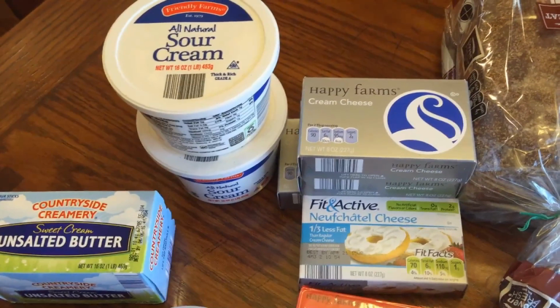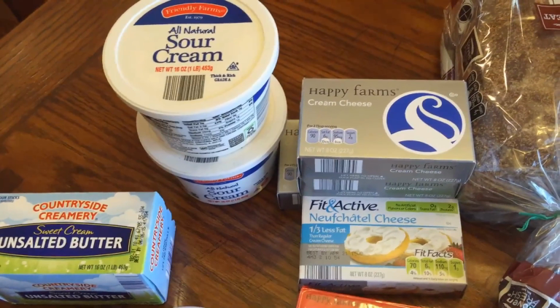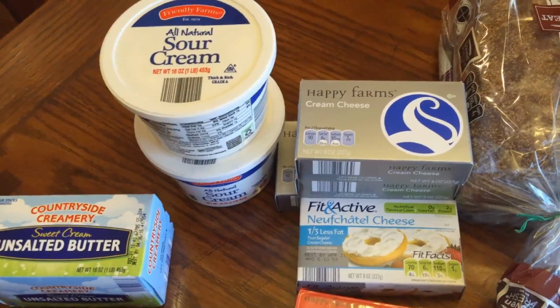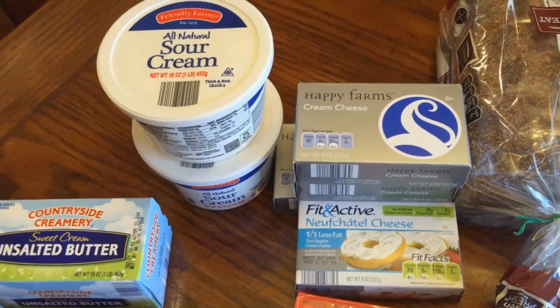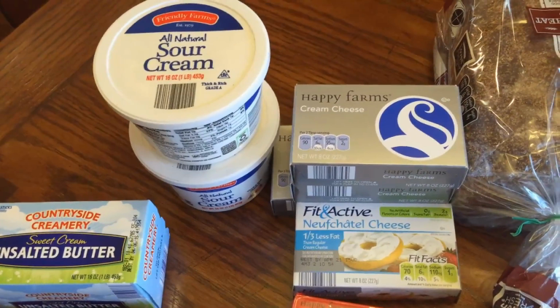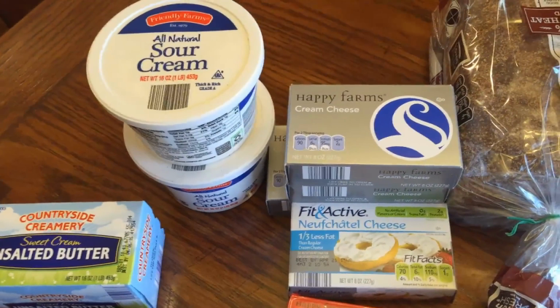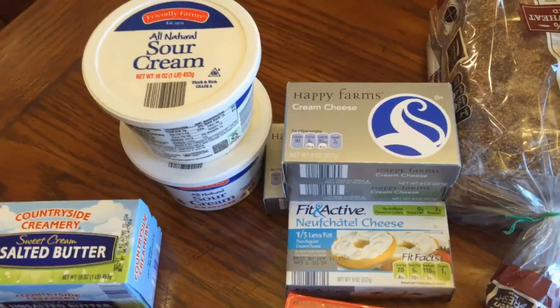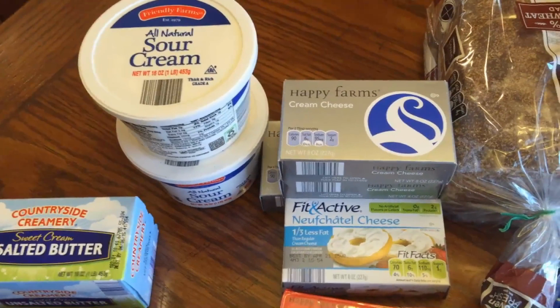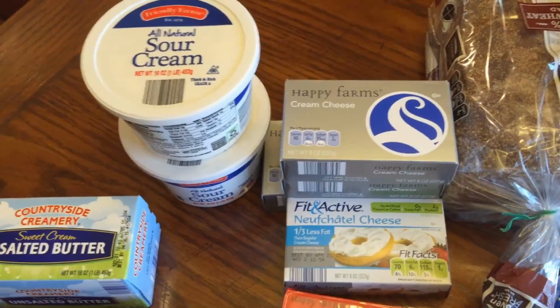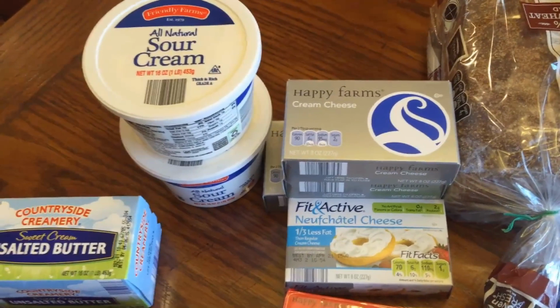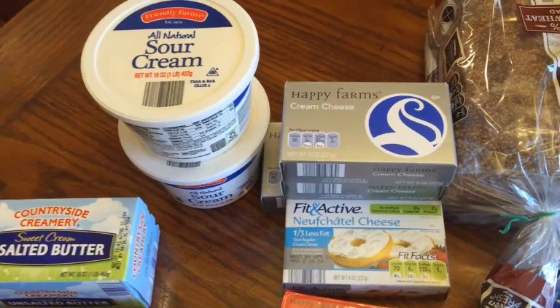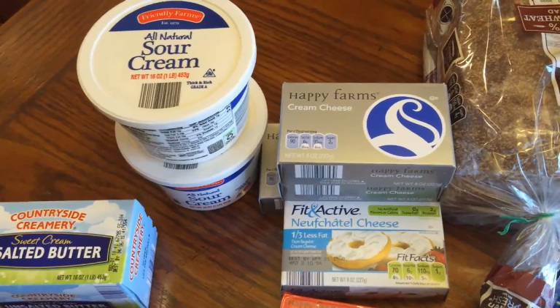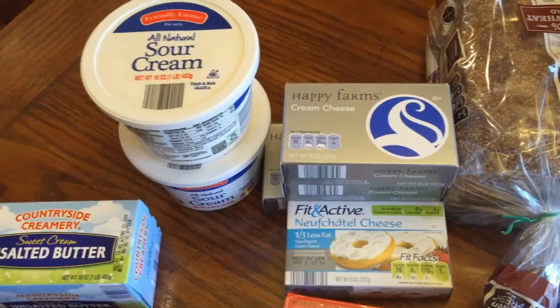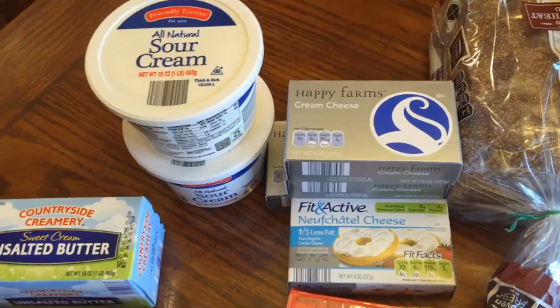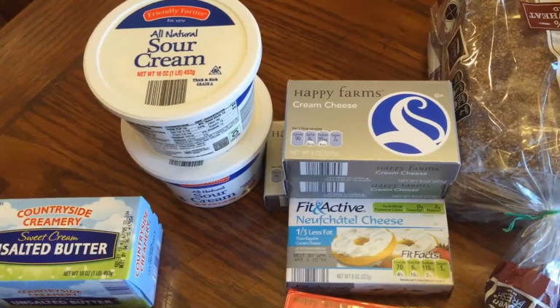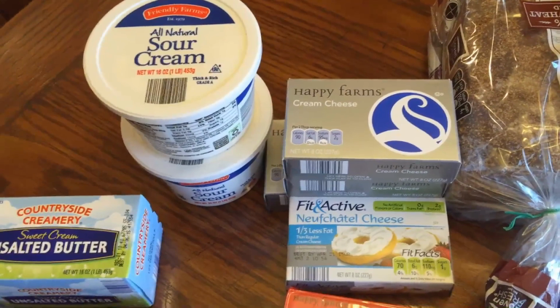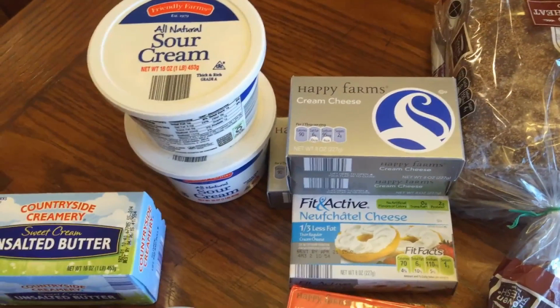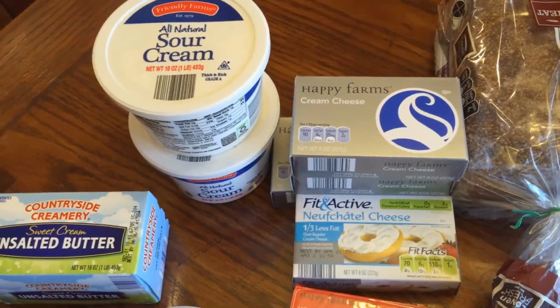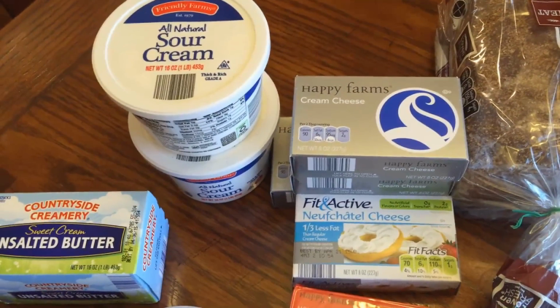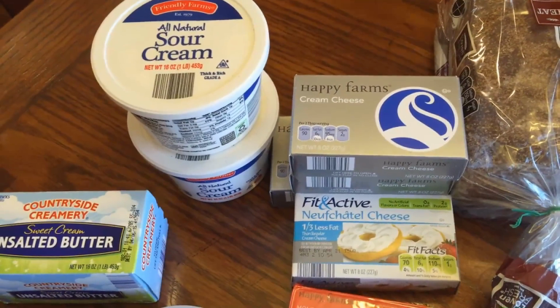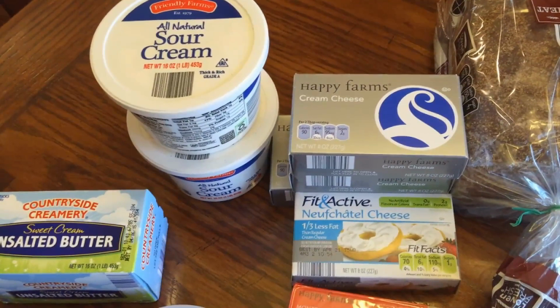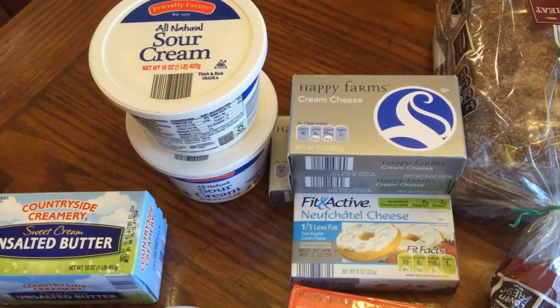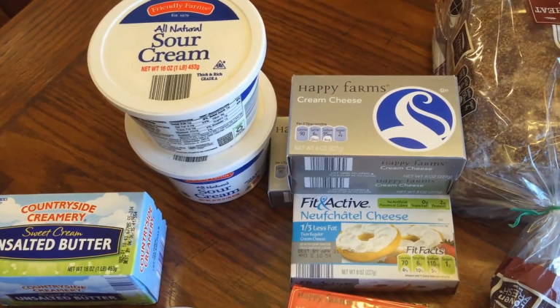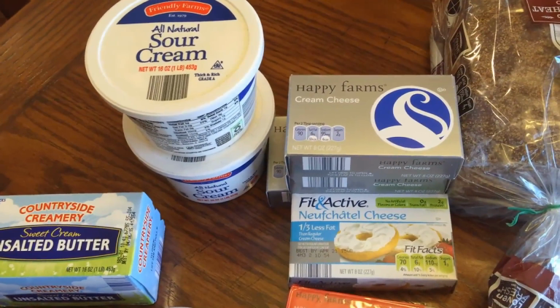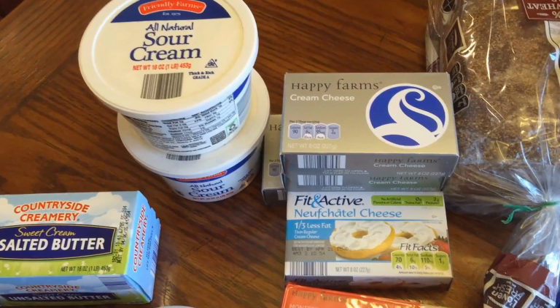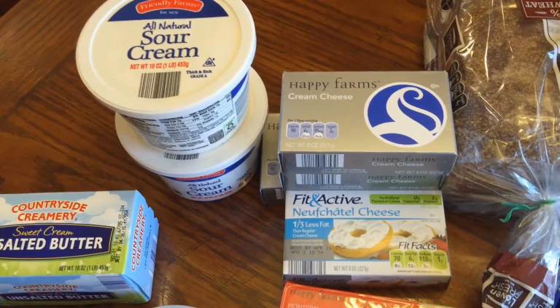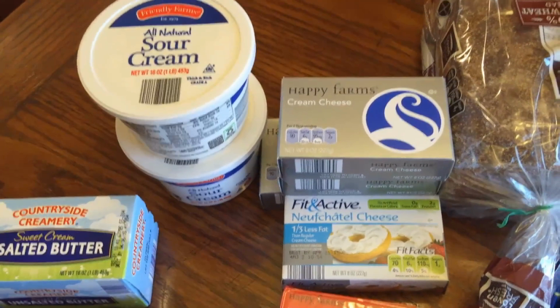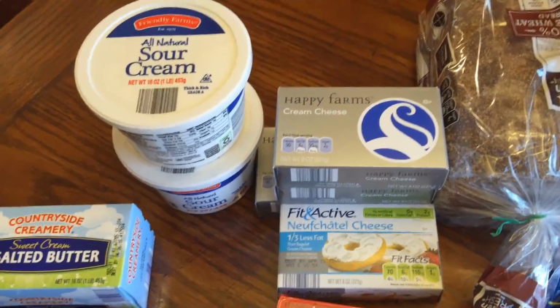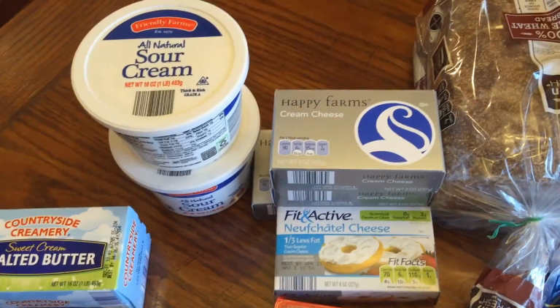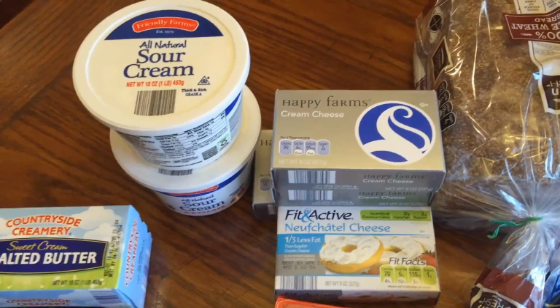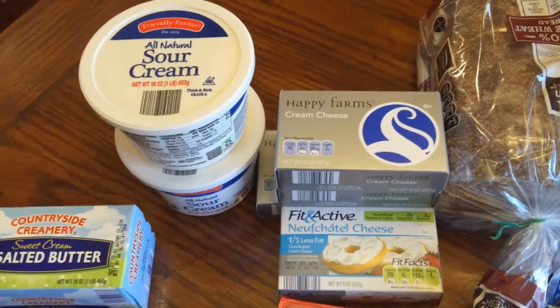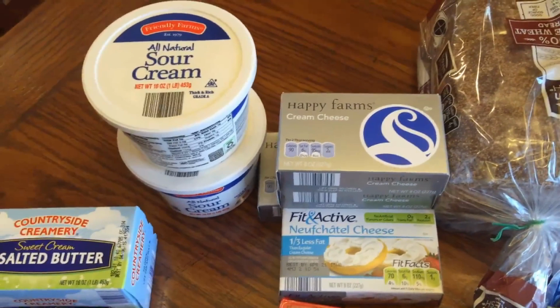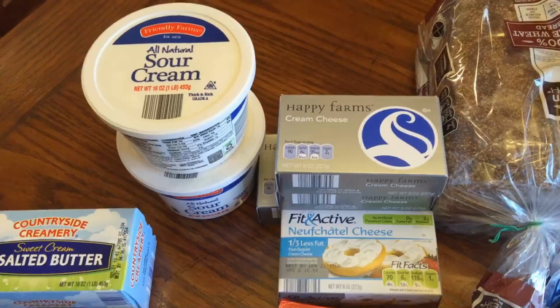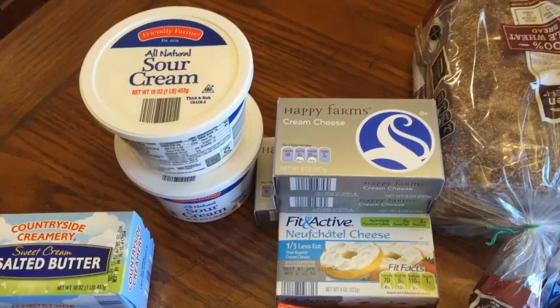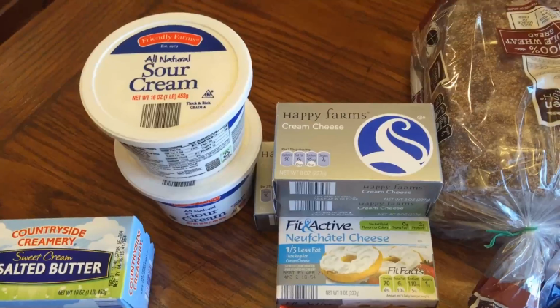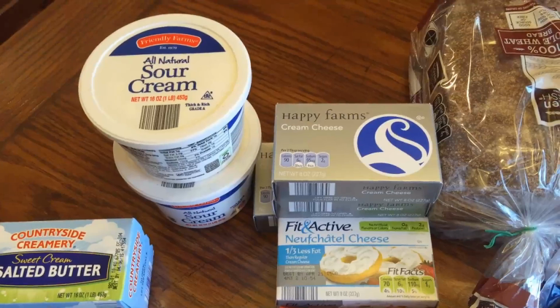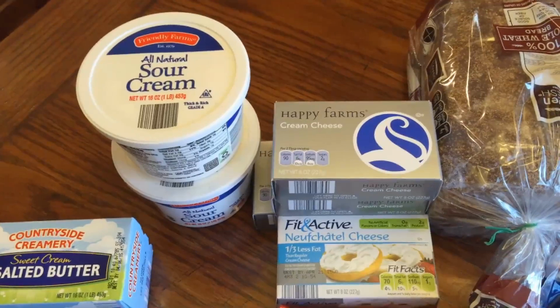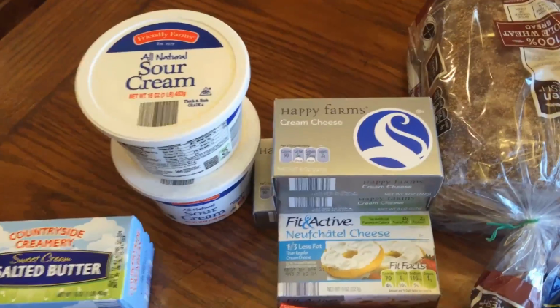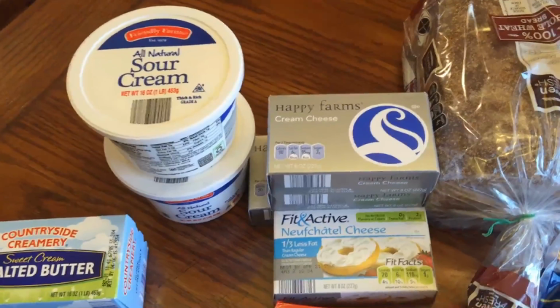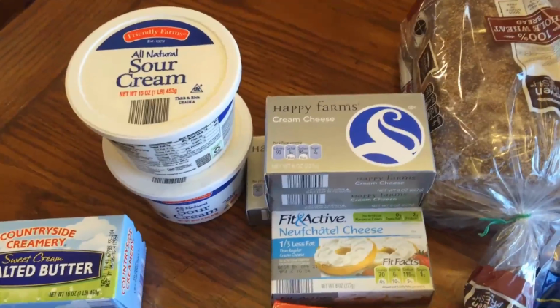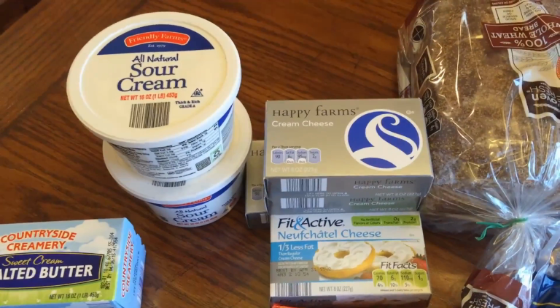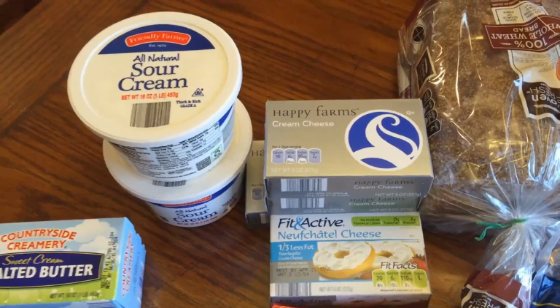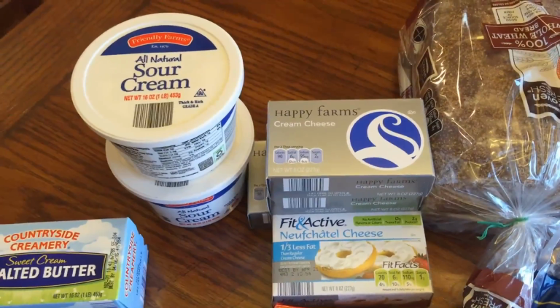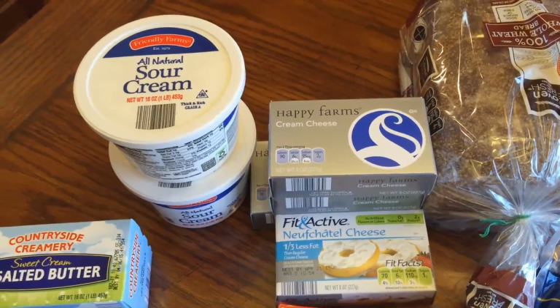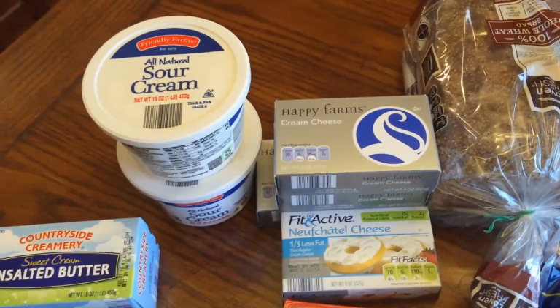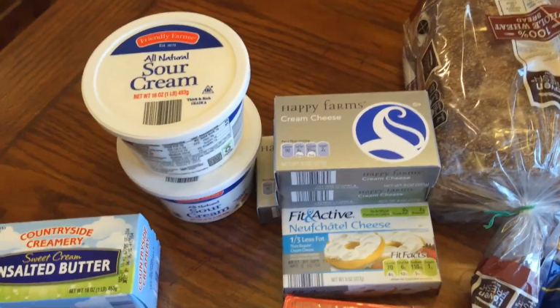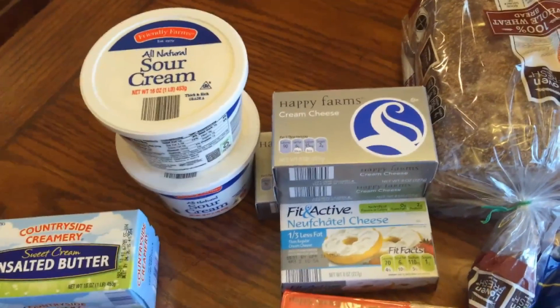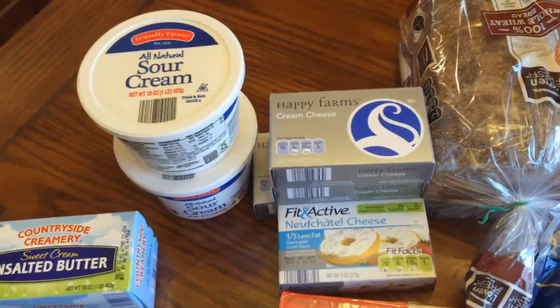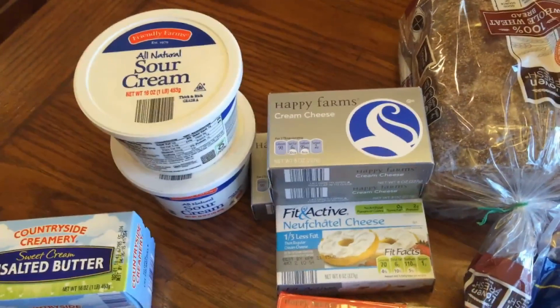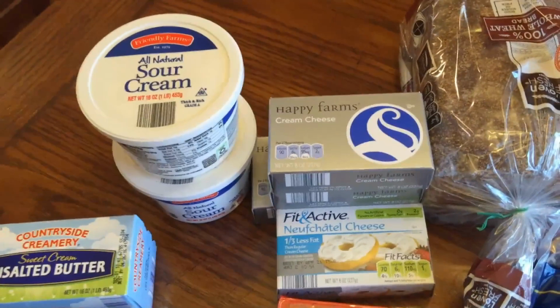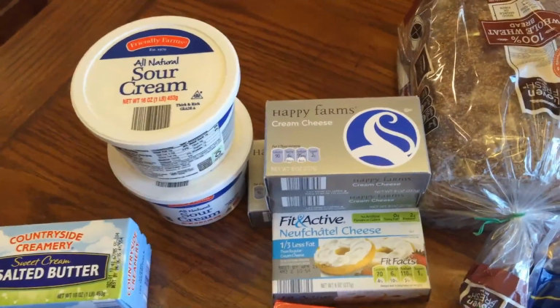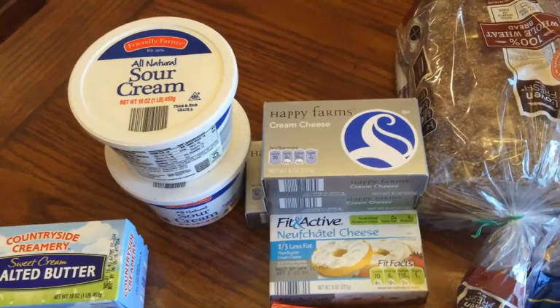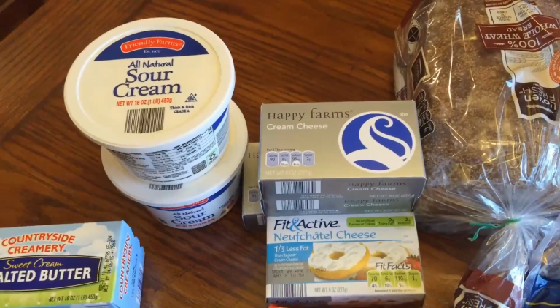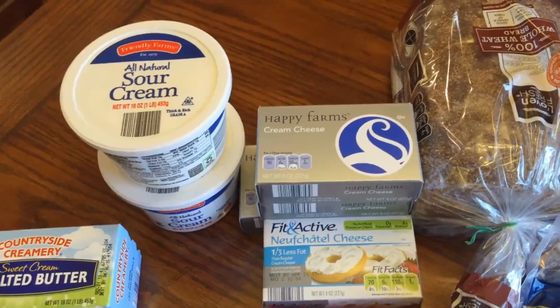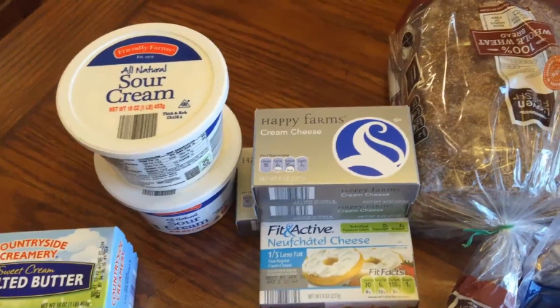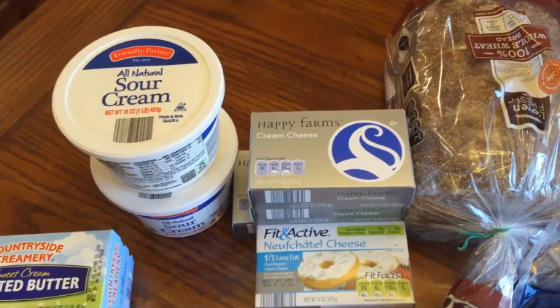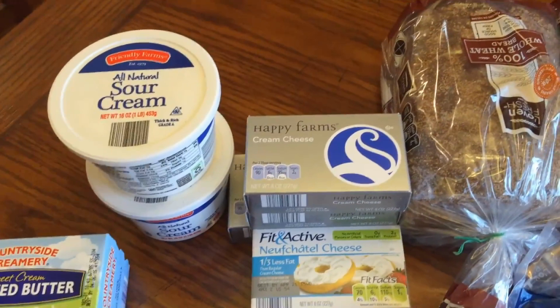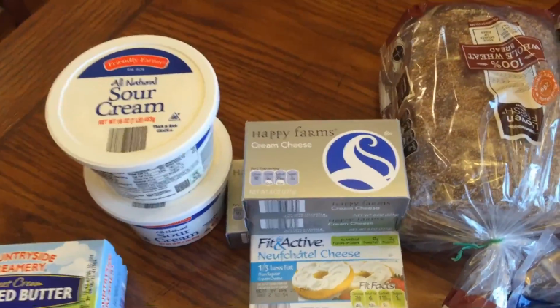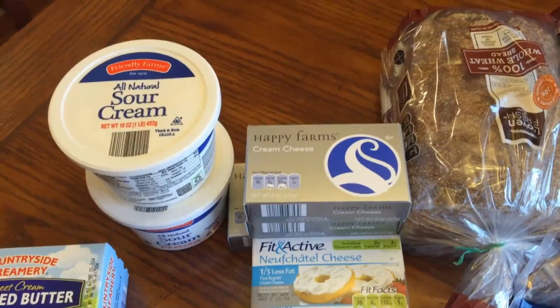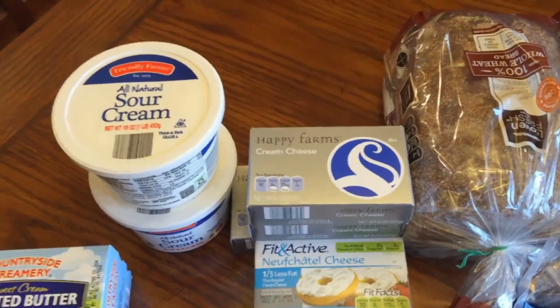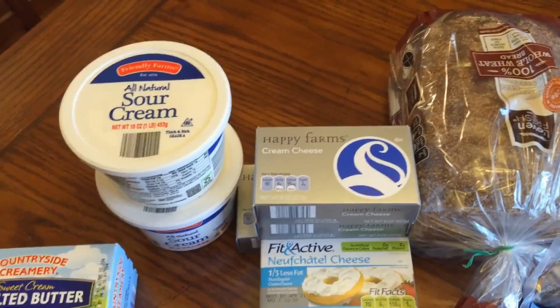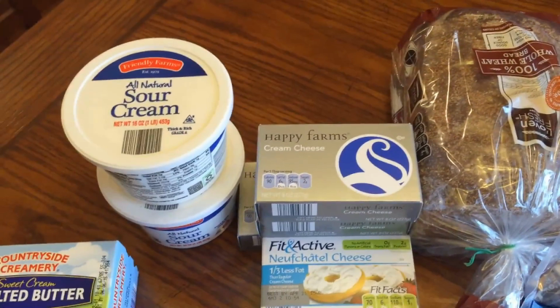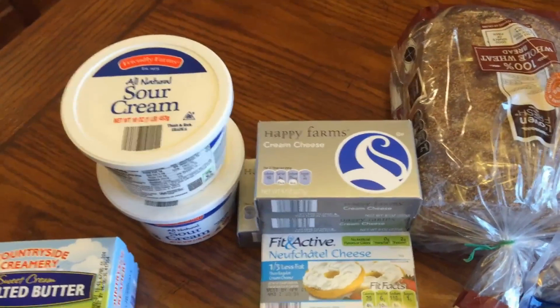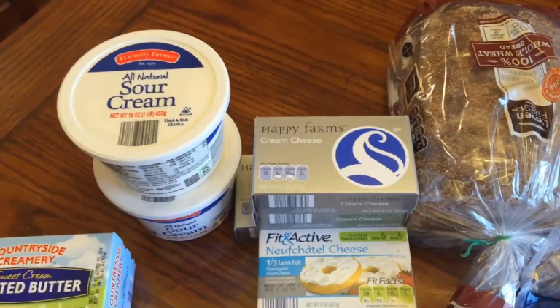So this is what I got from Aldi today, and tomorrow I will do my Publix haul.